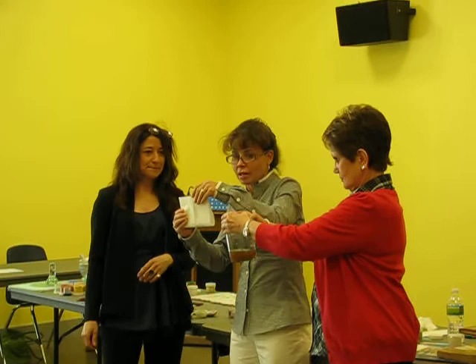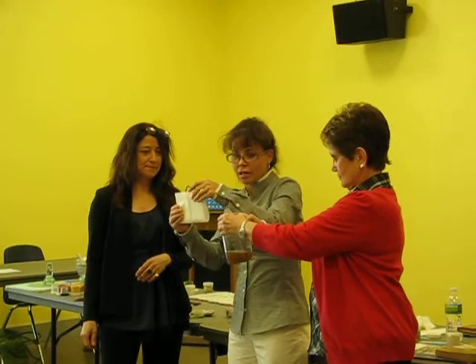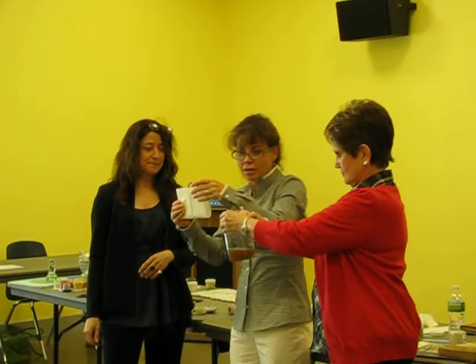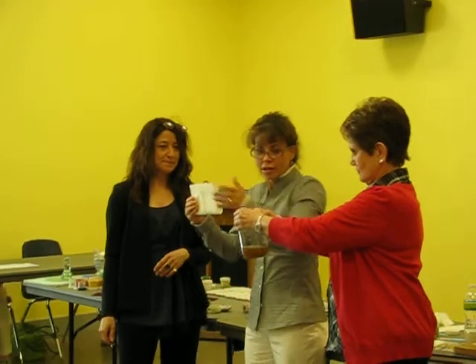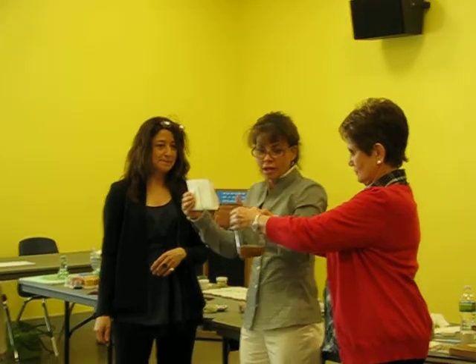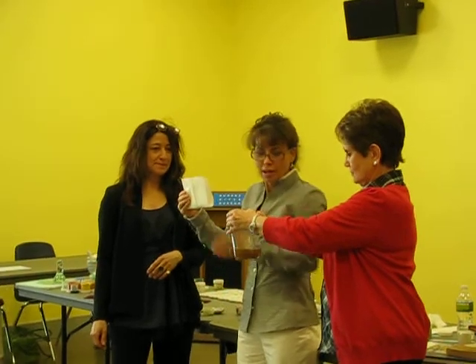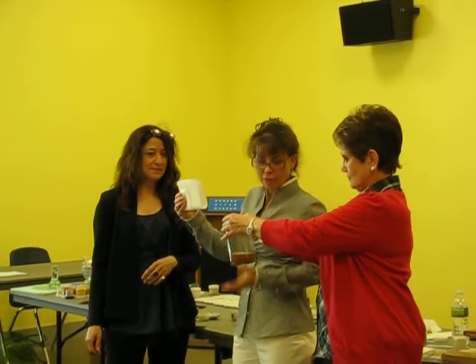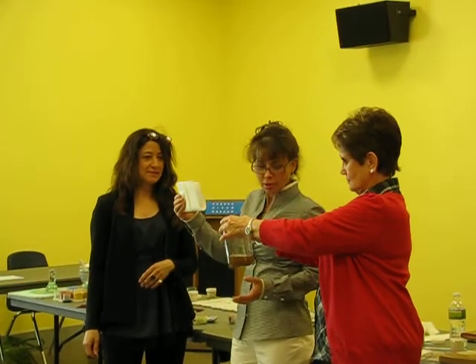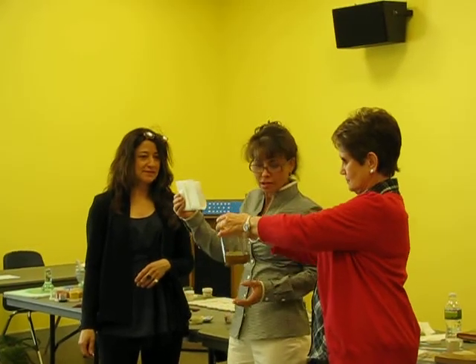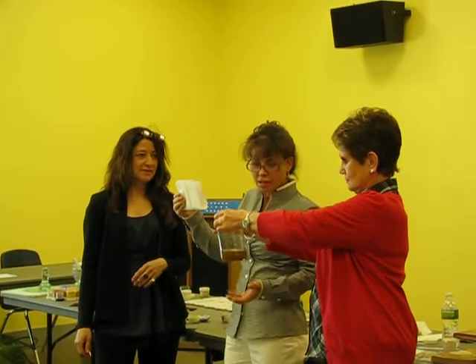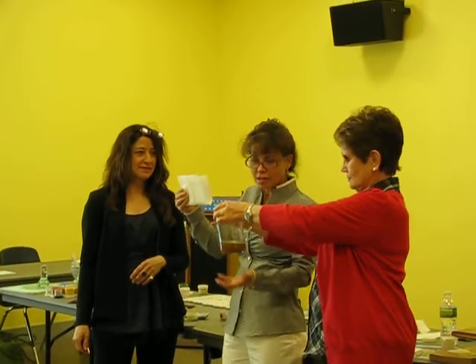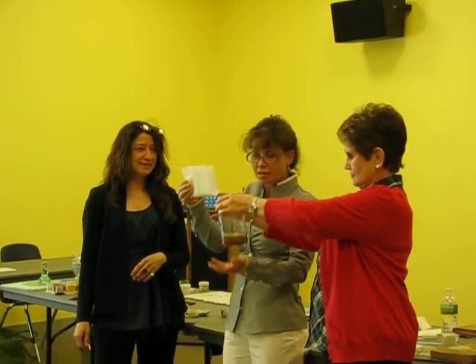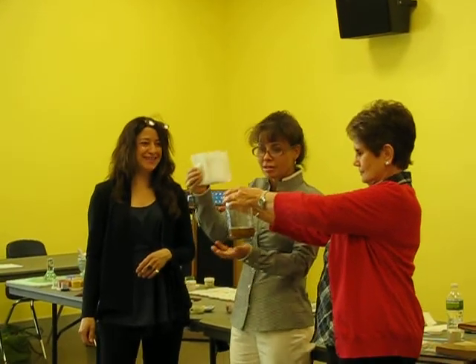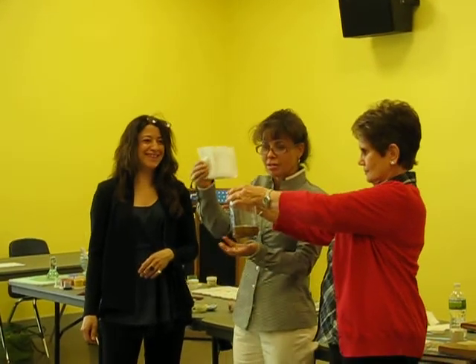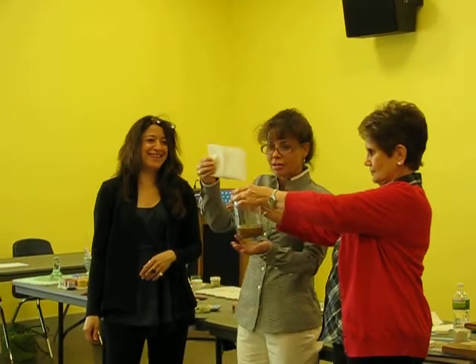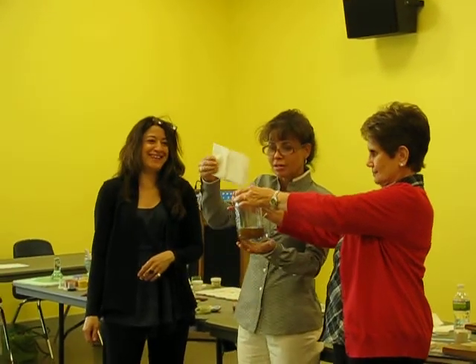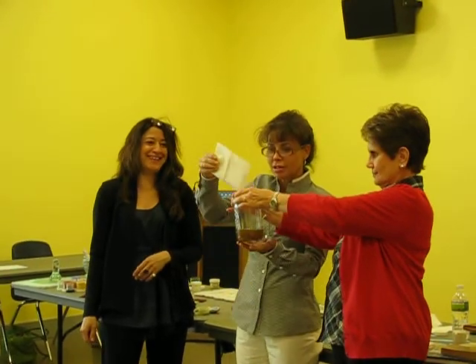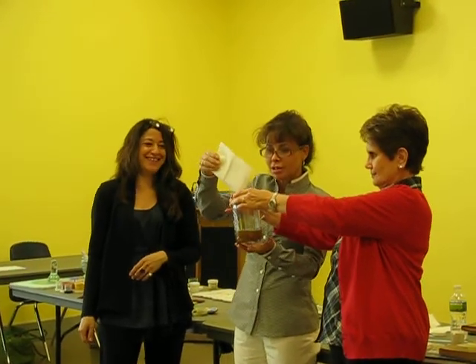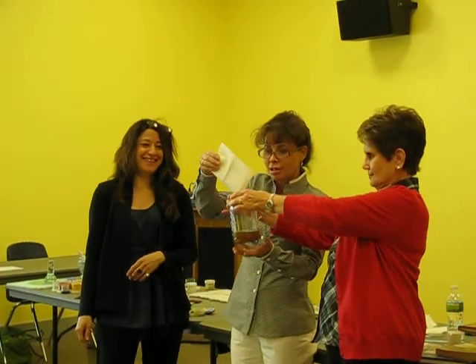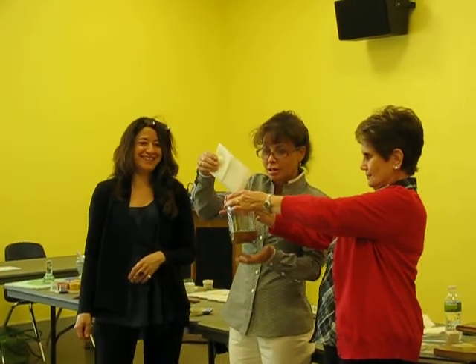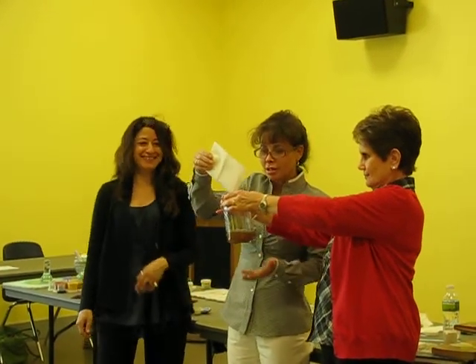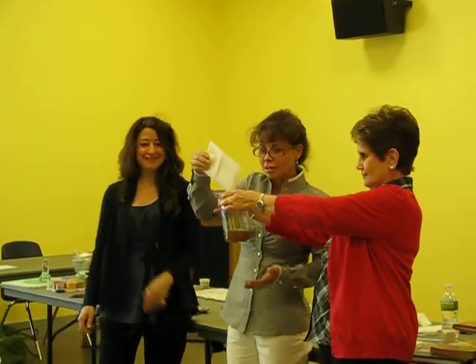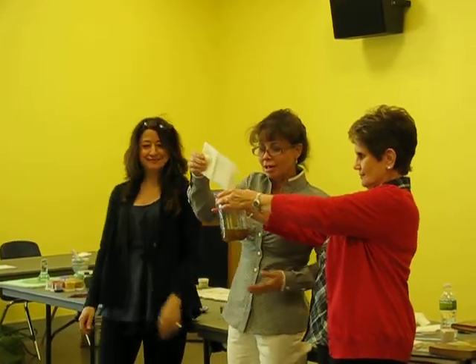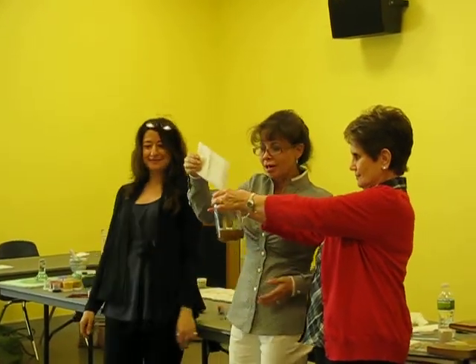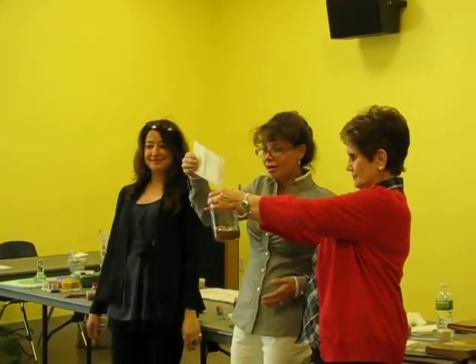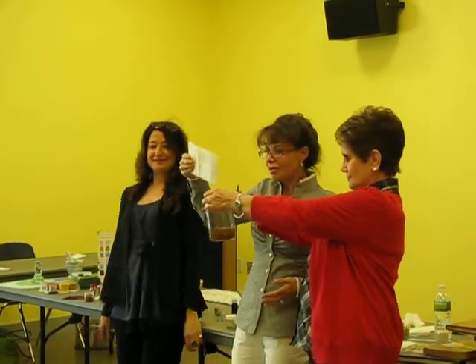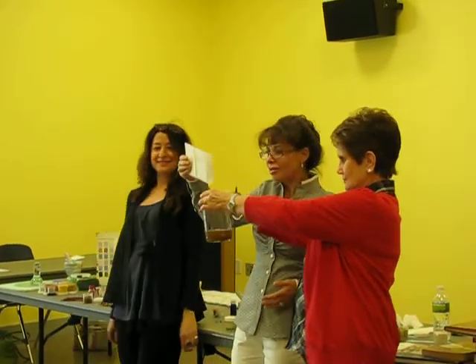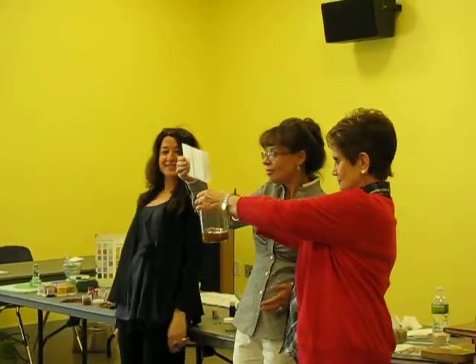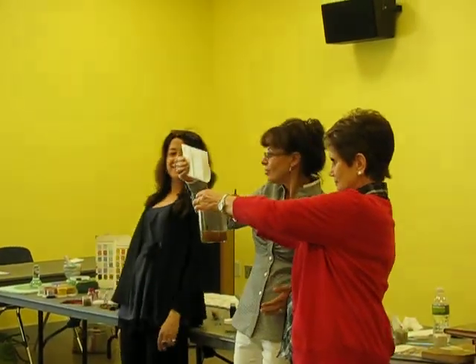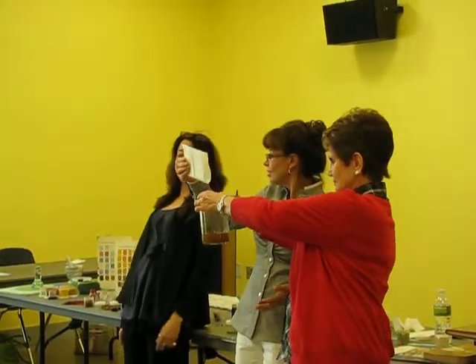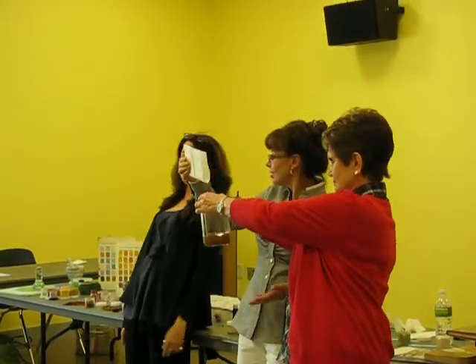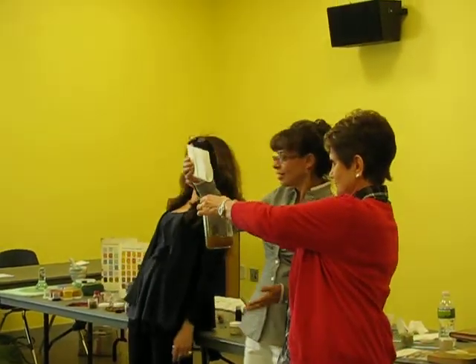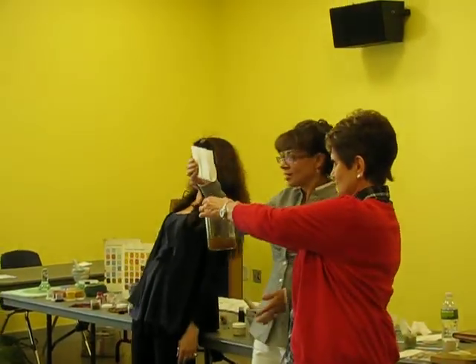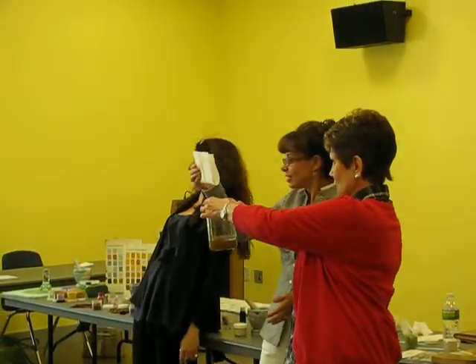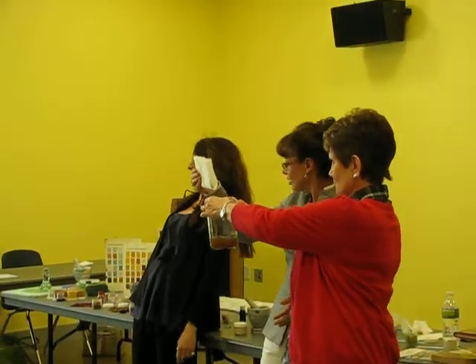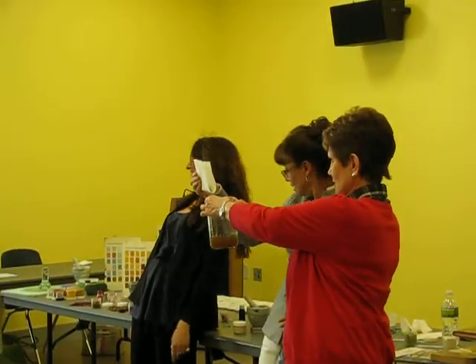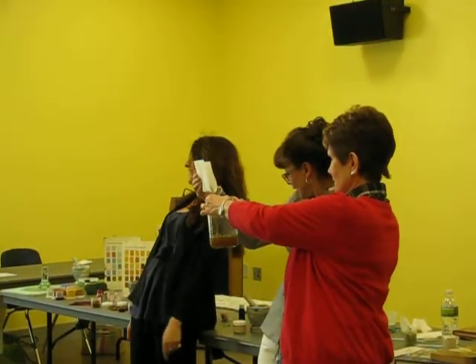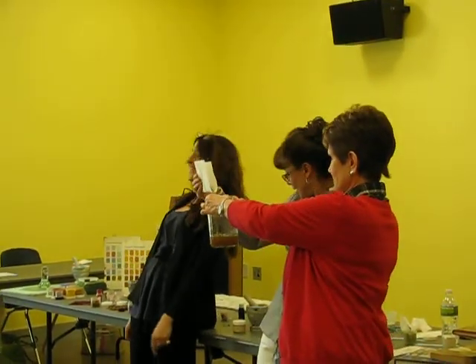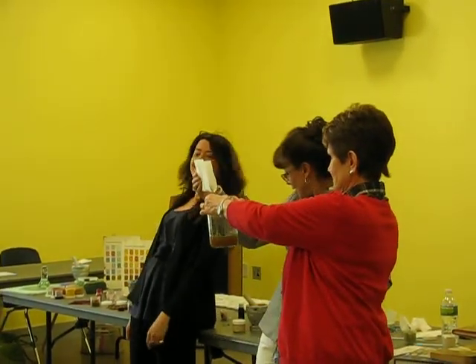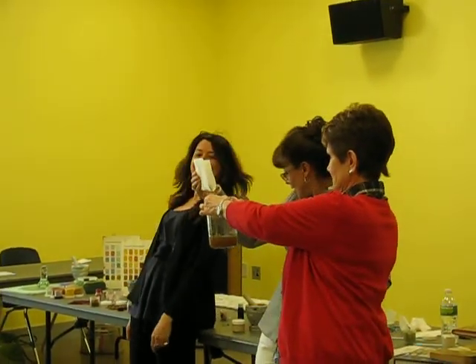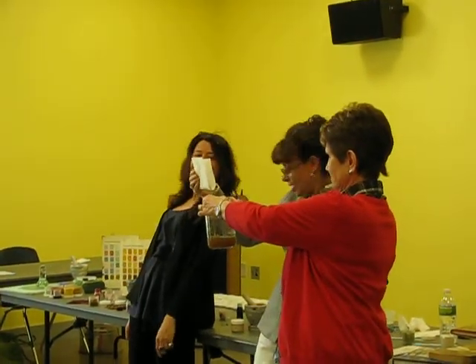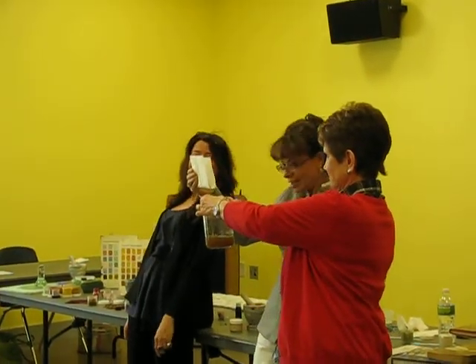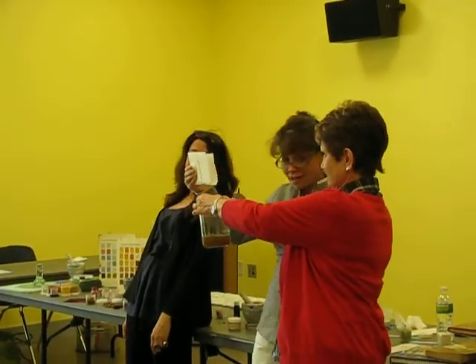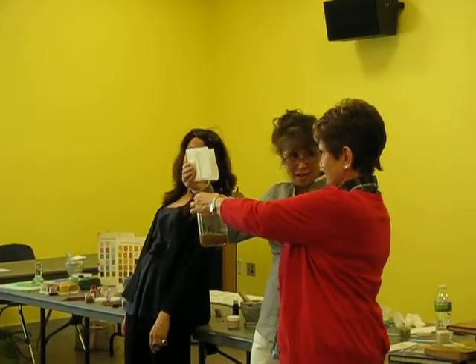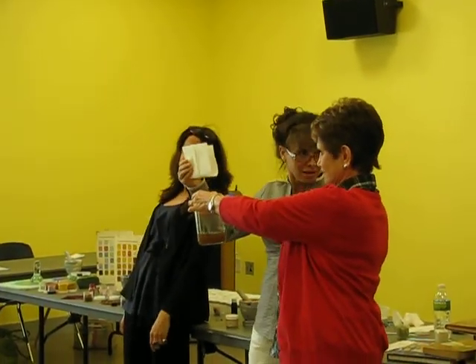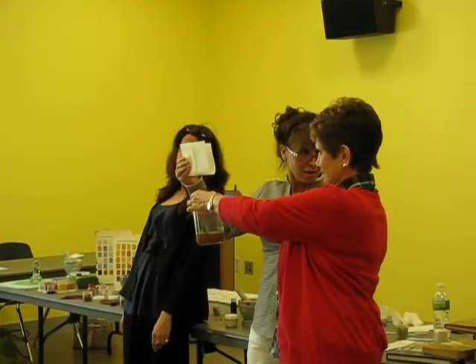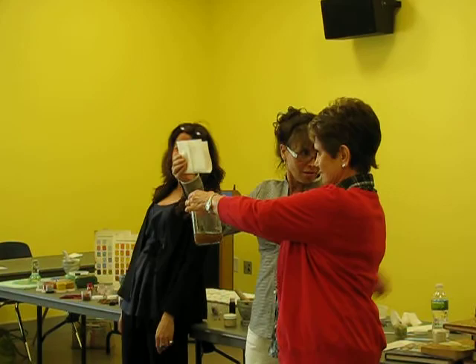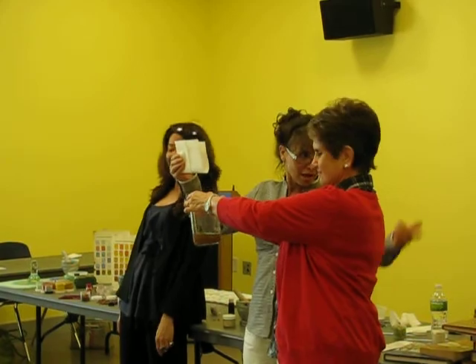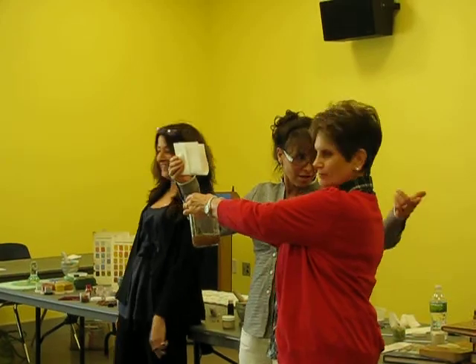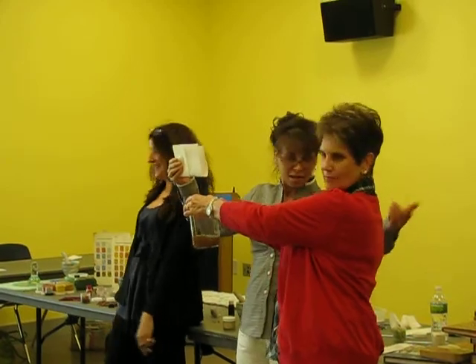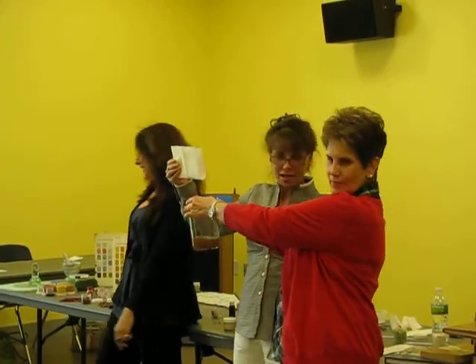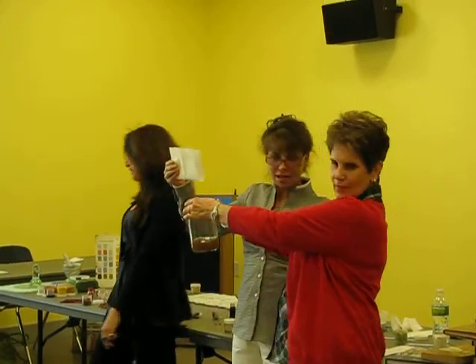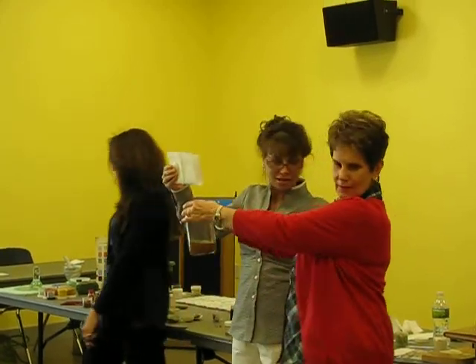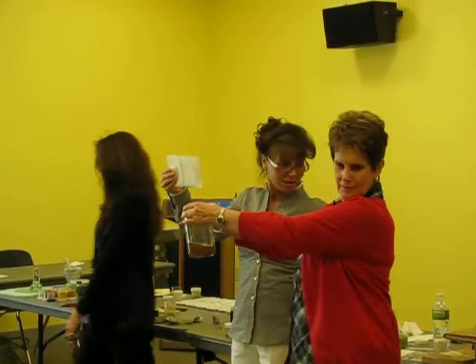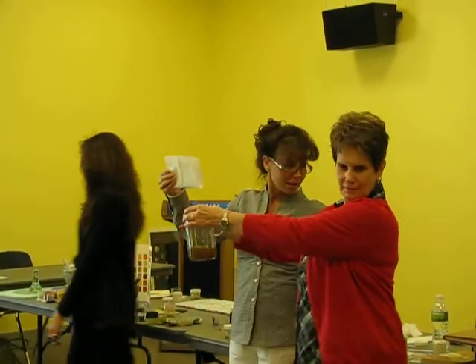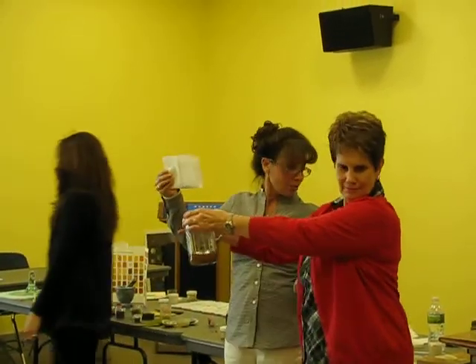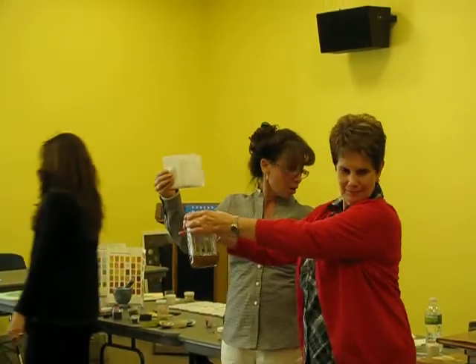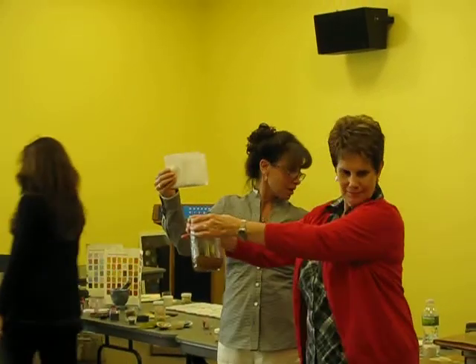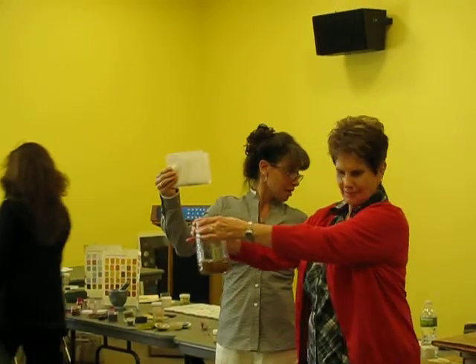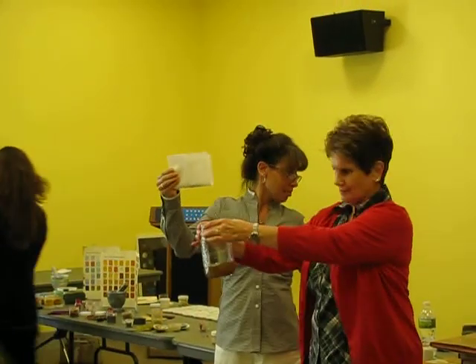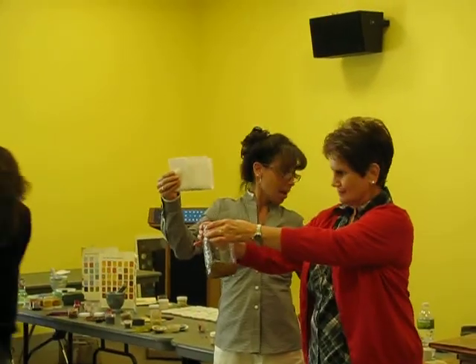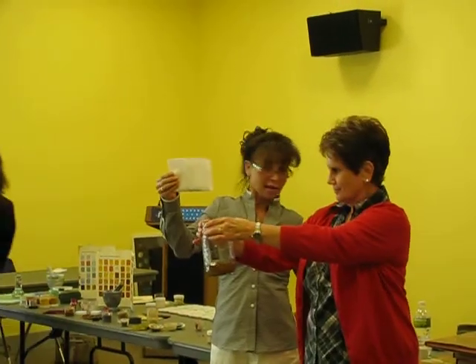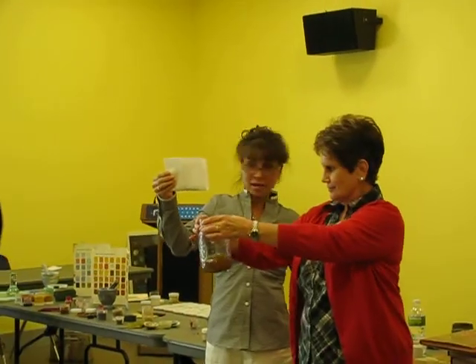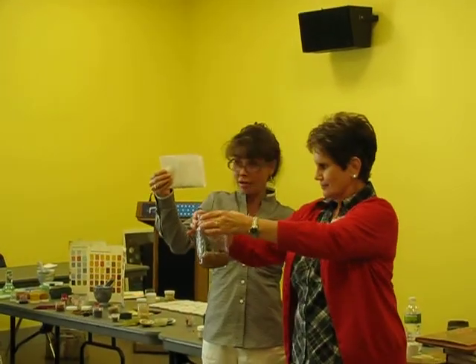Can everybody see? Now we can sit back here.